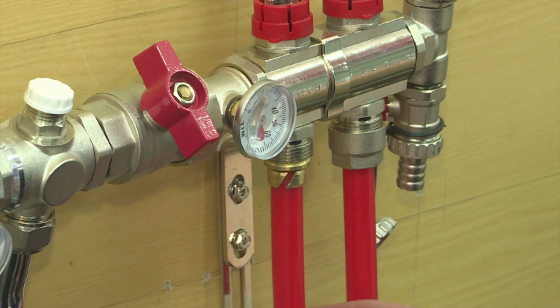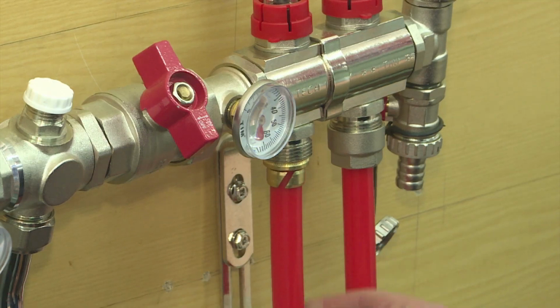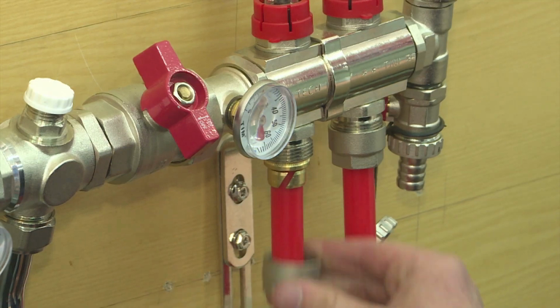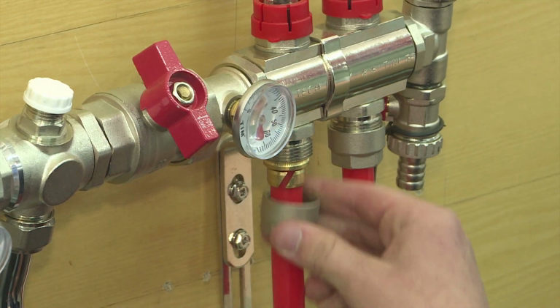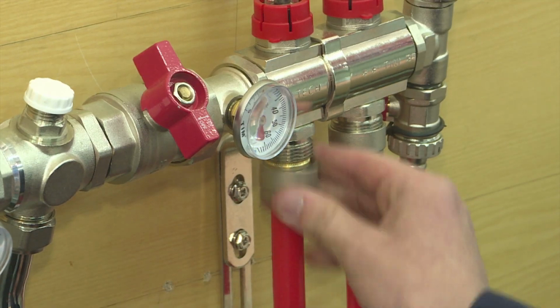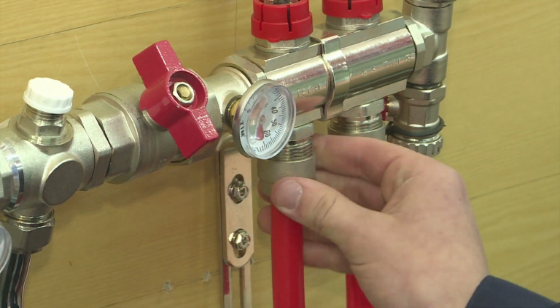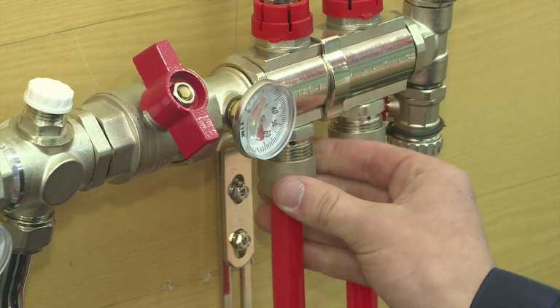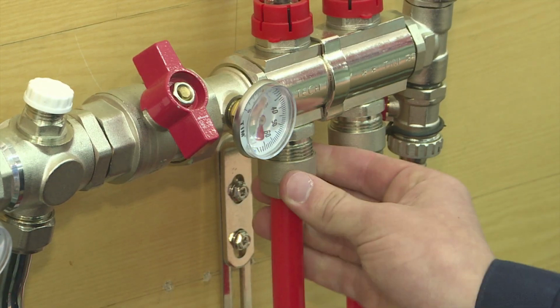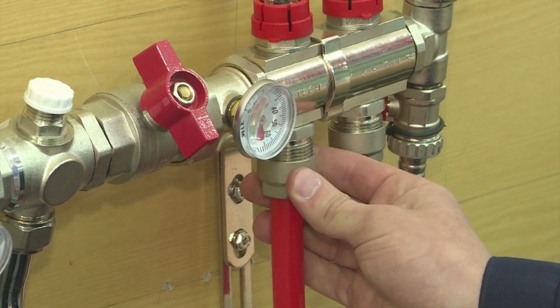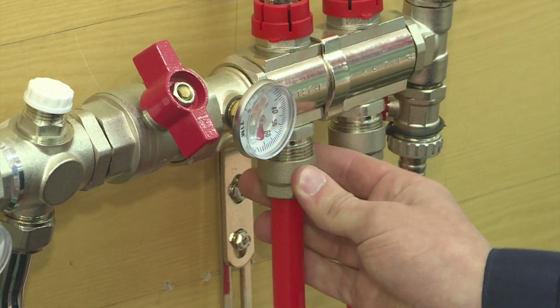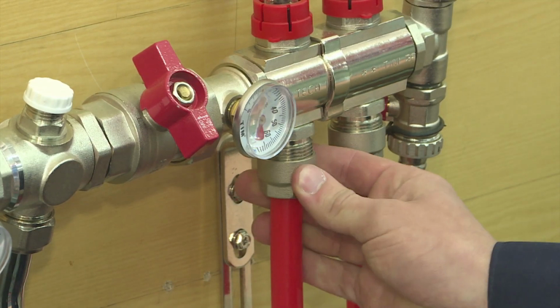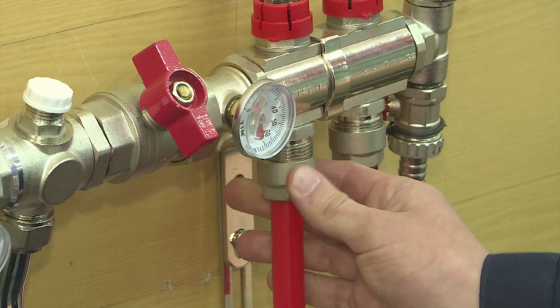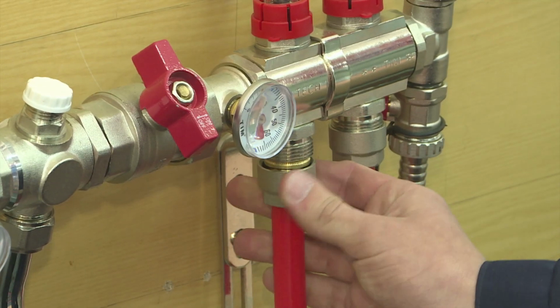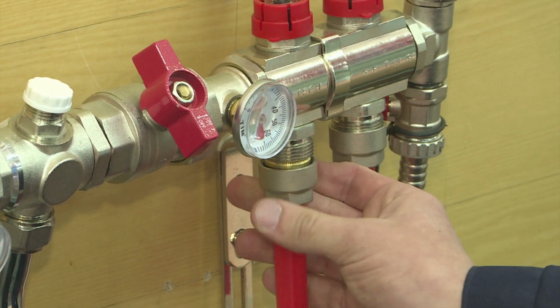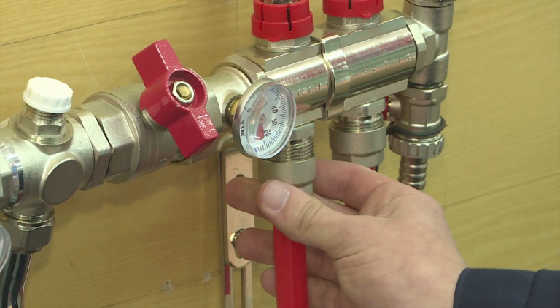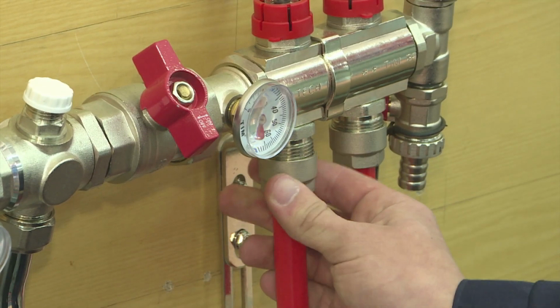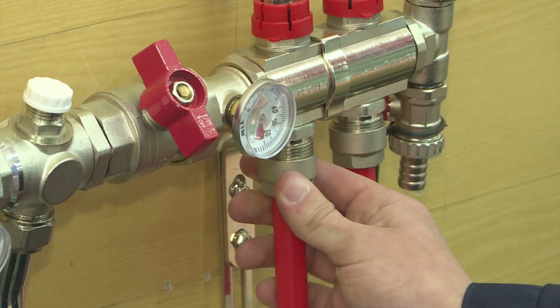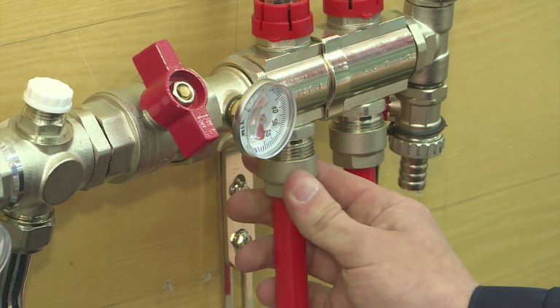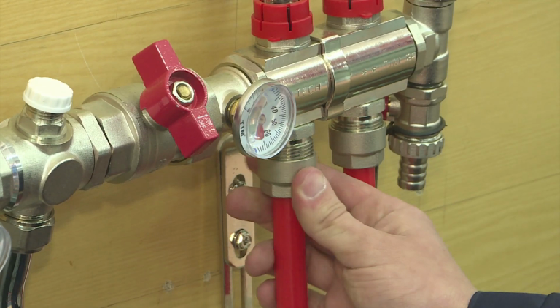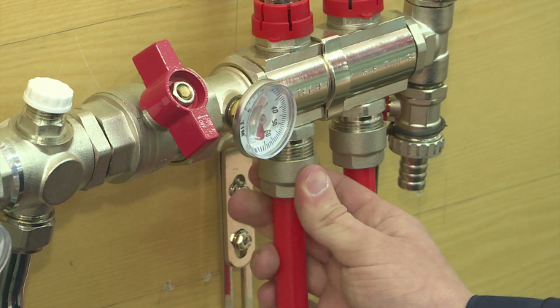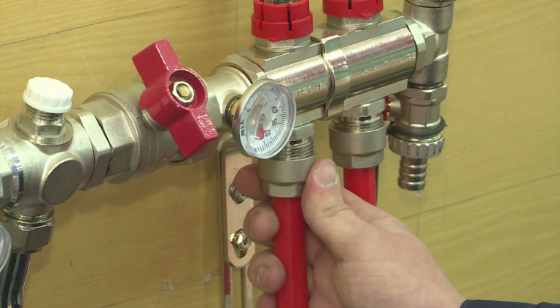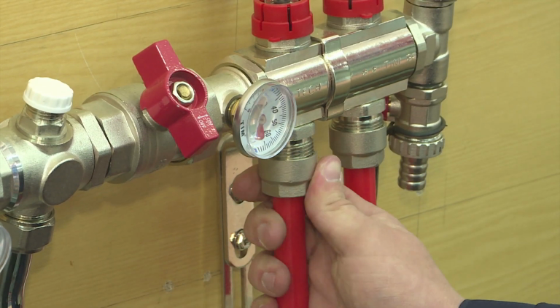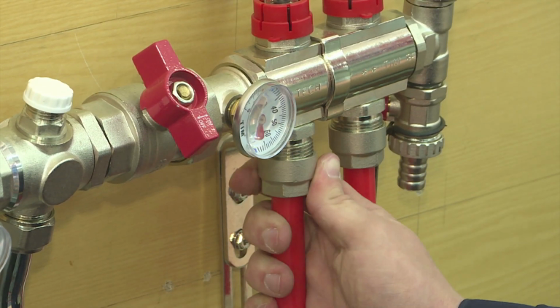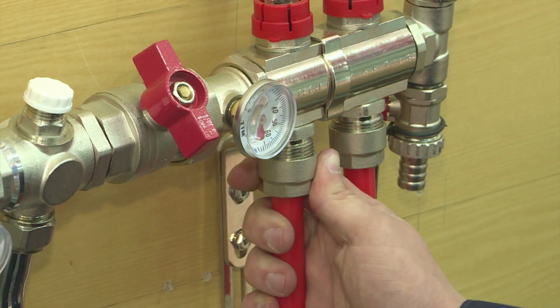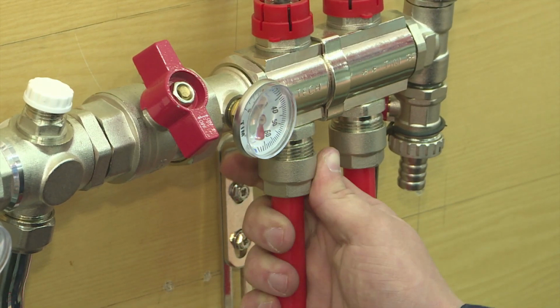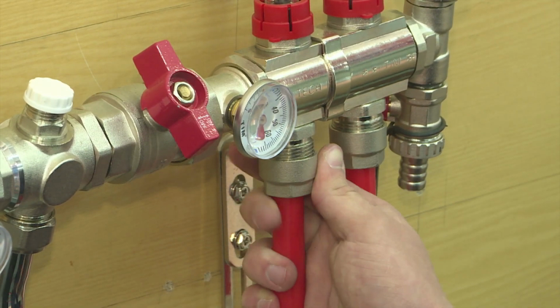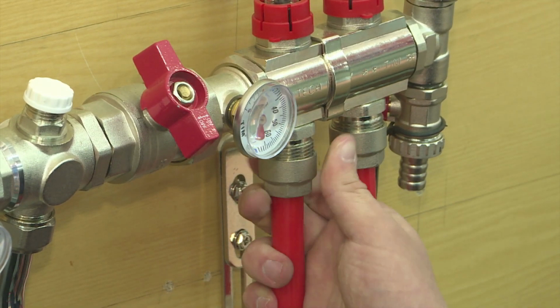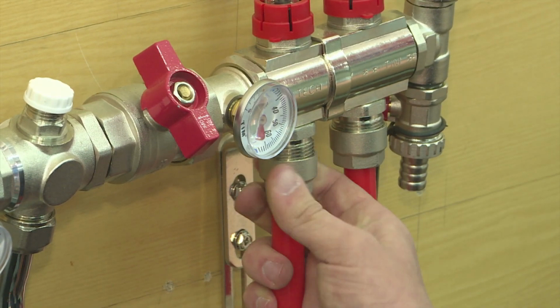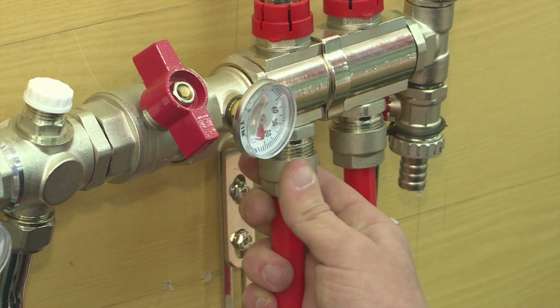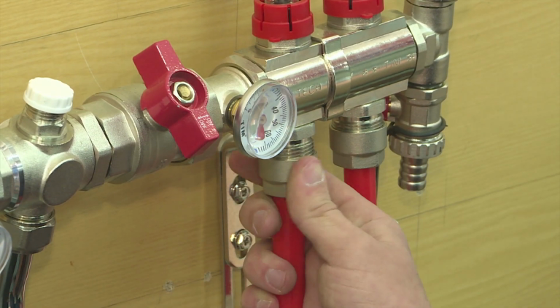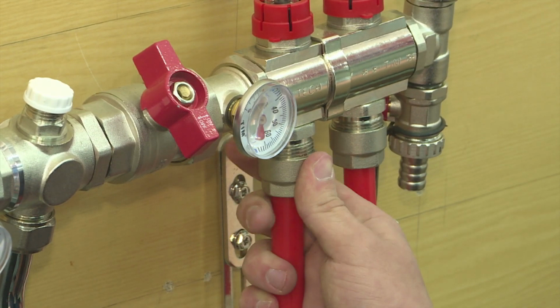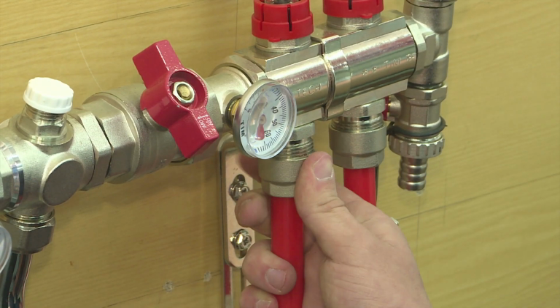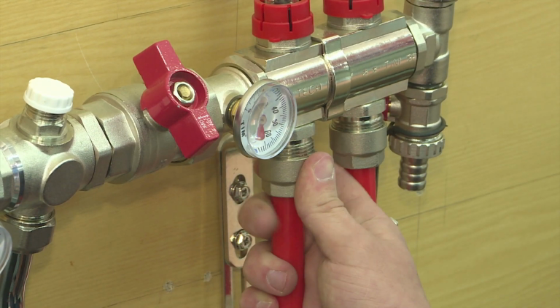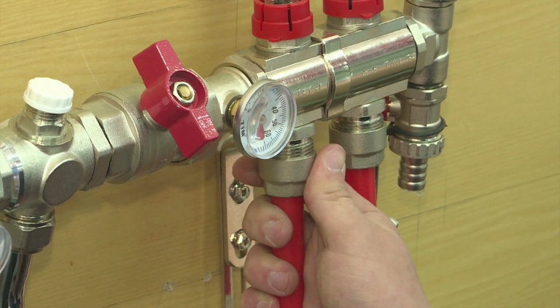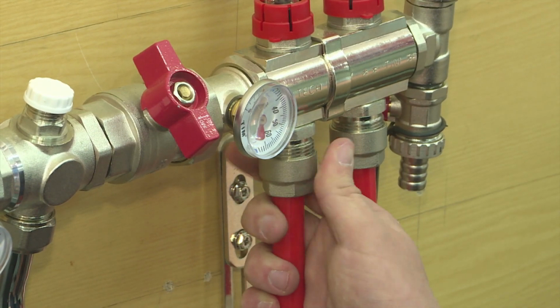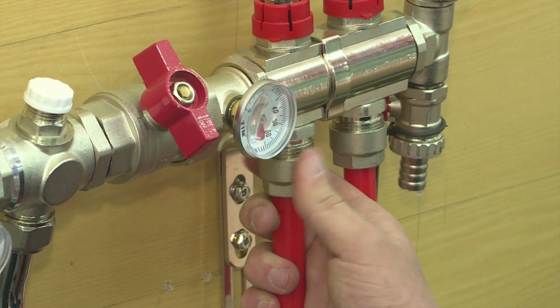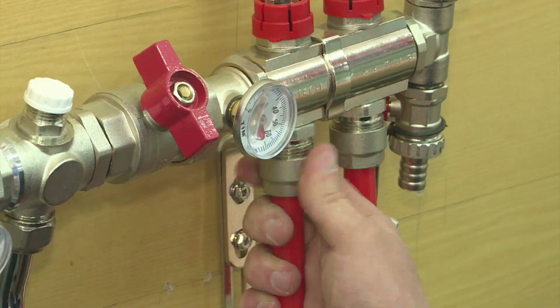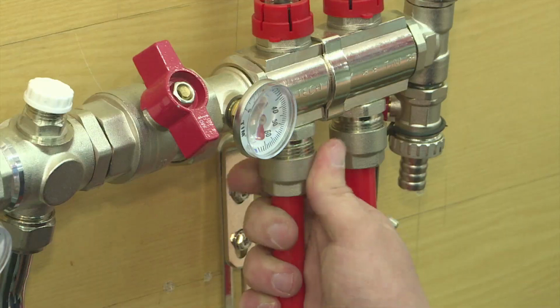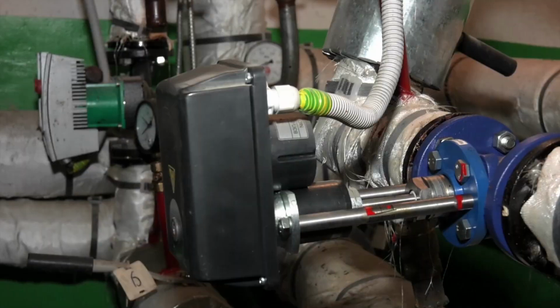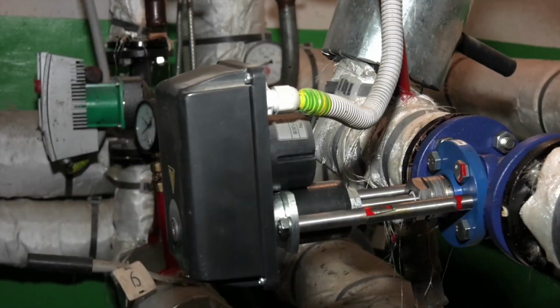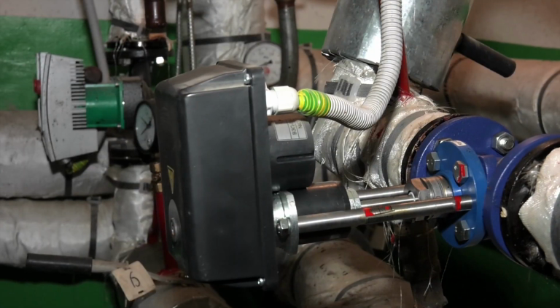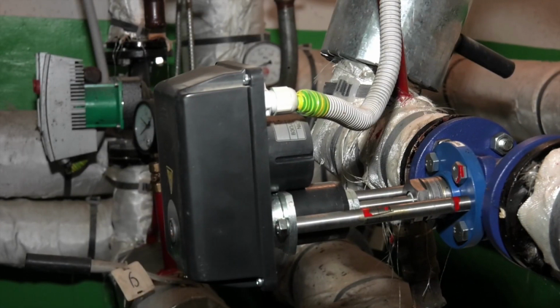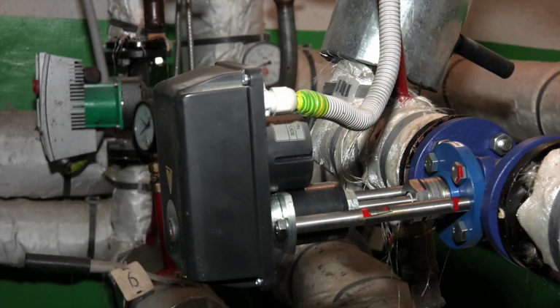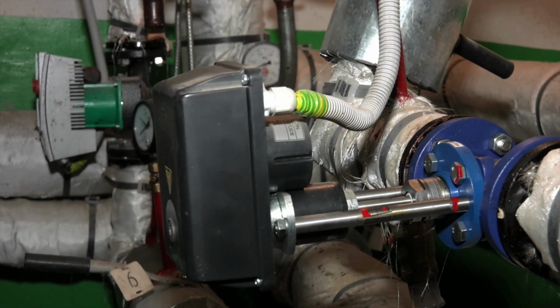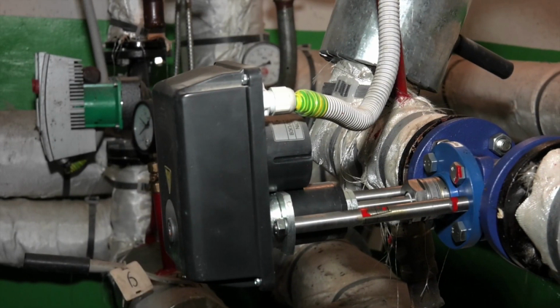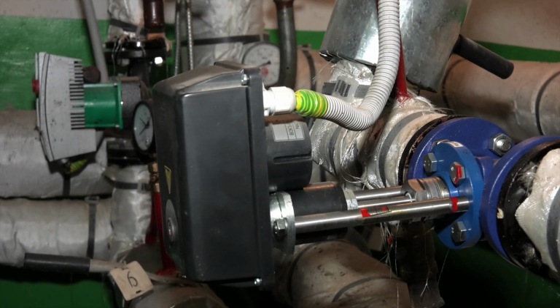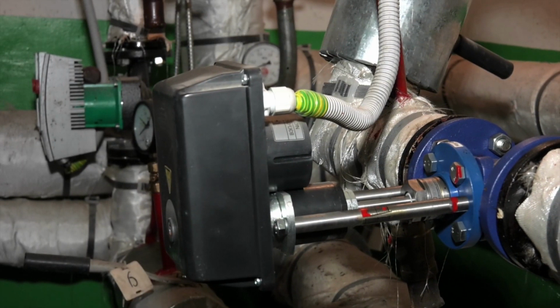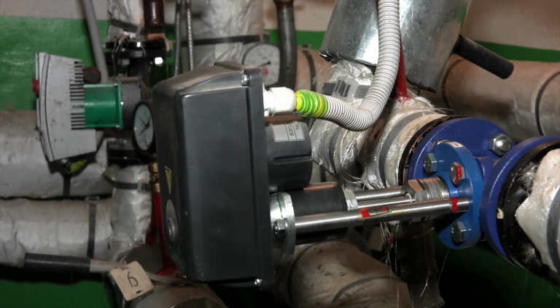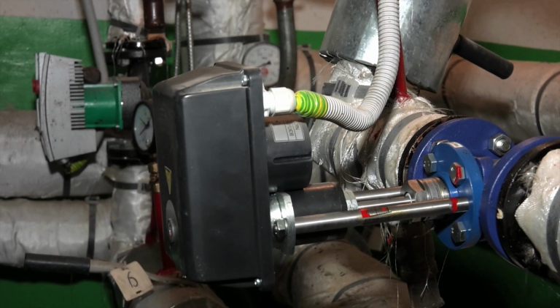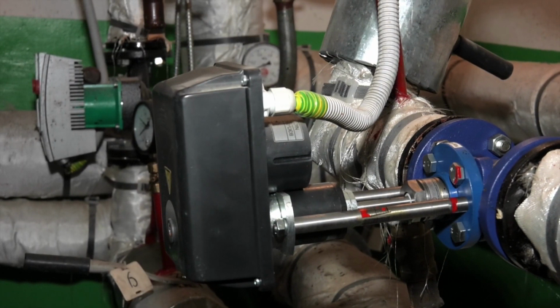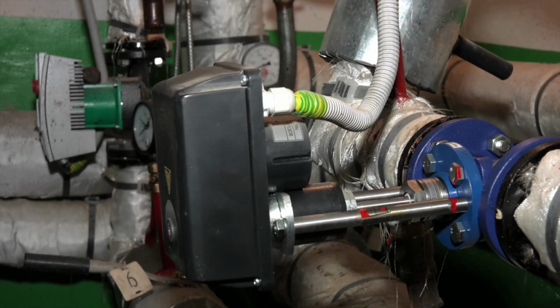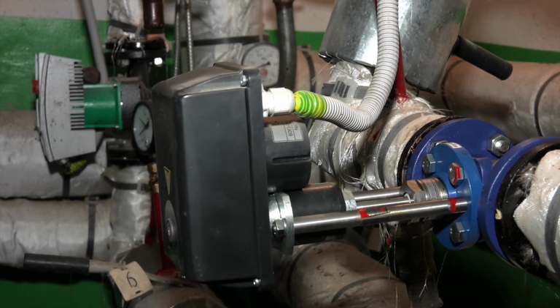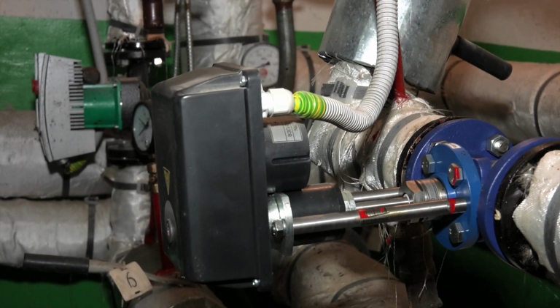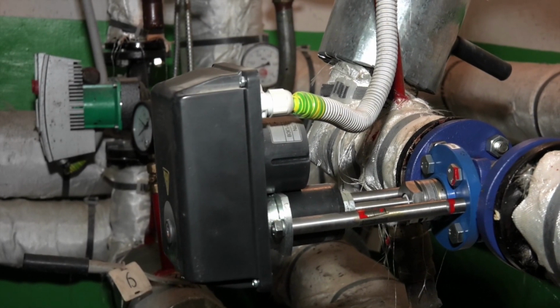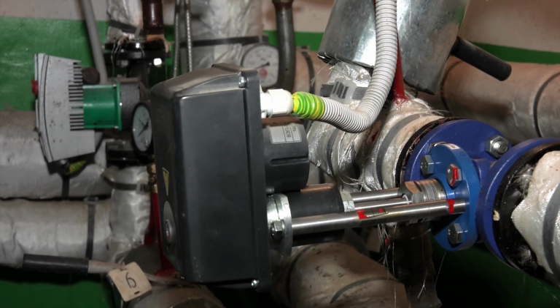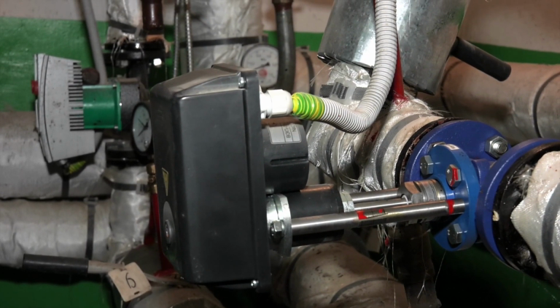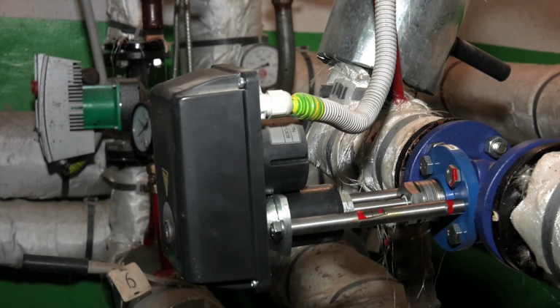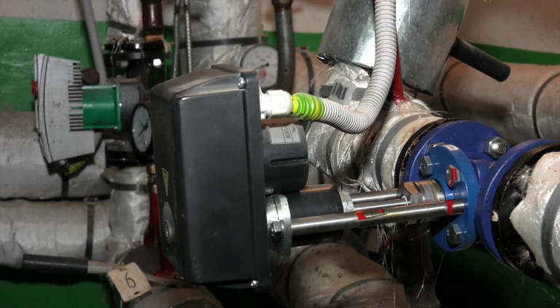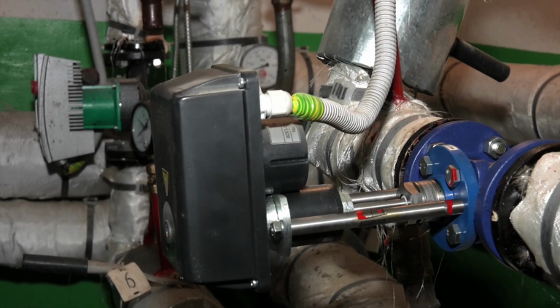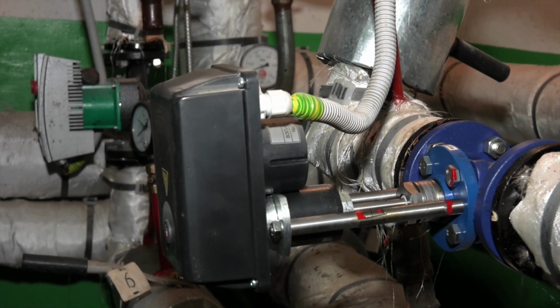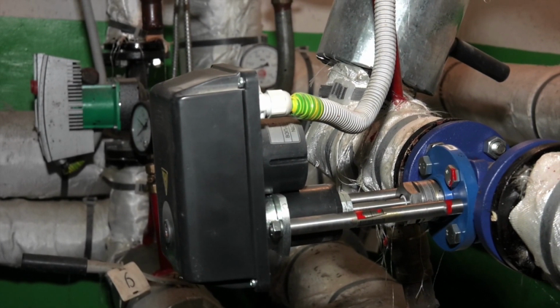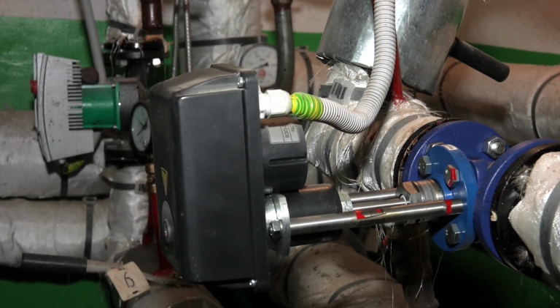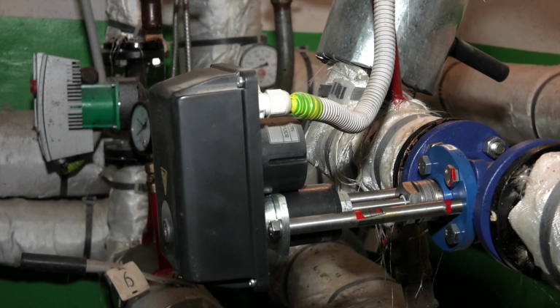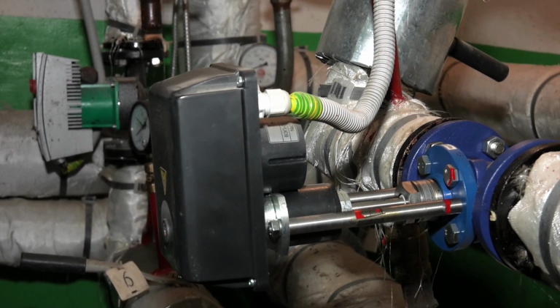In residences and commercial buildings, technicians may install geothermal heat pumps and perform tests to ensure they run properly.